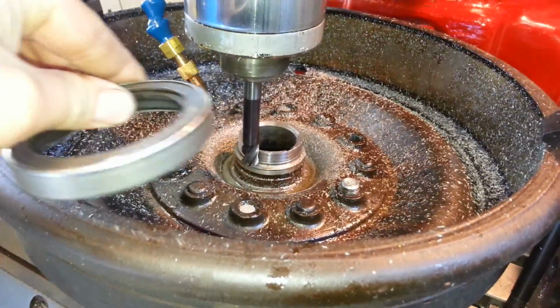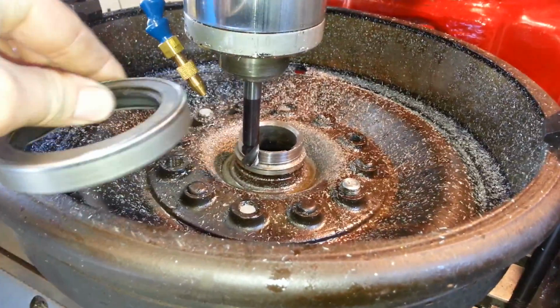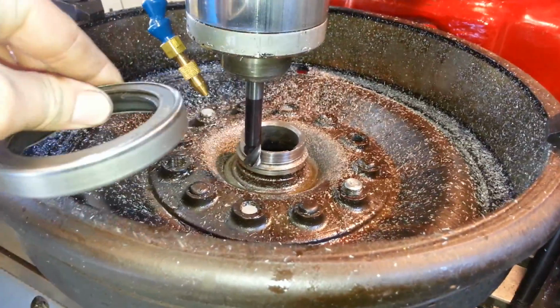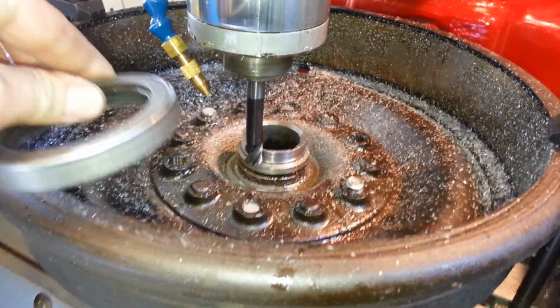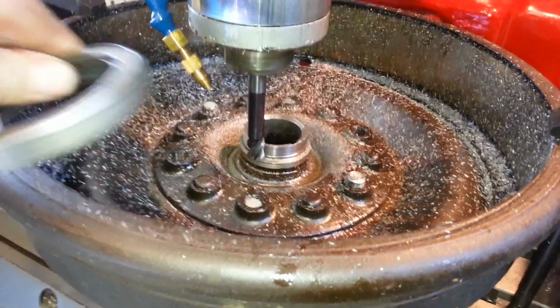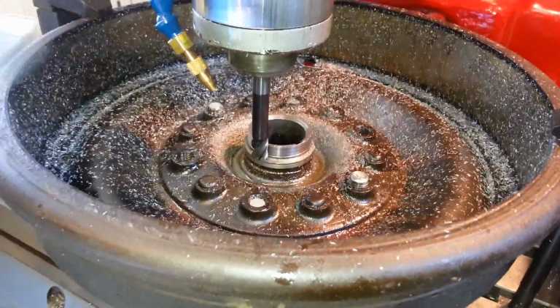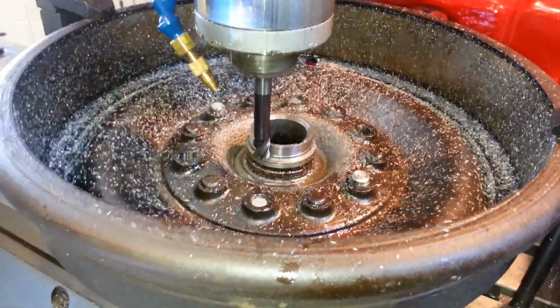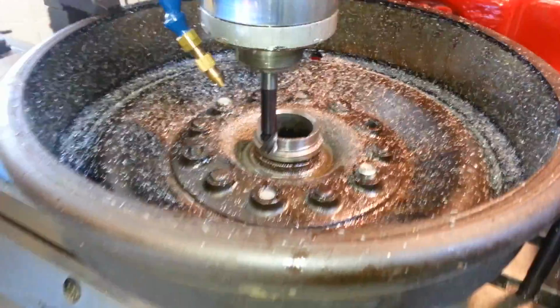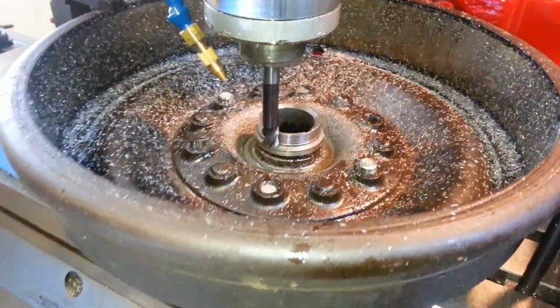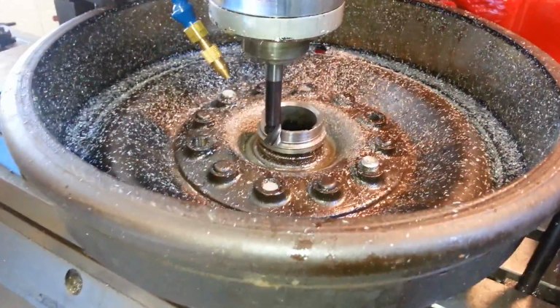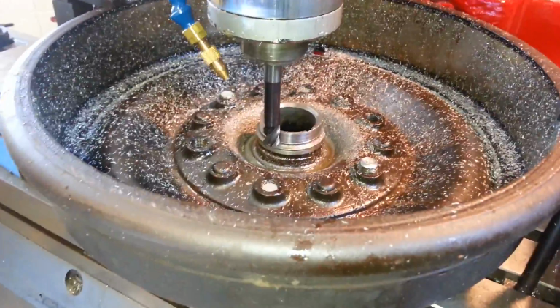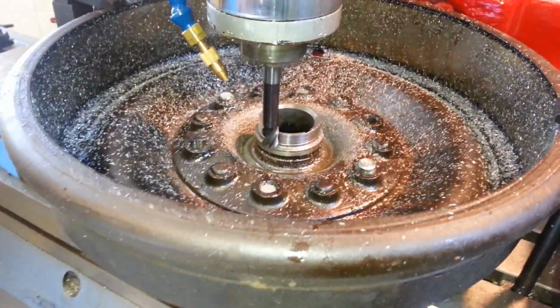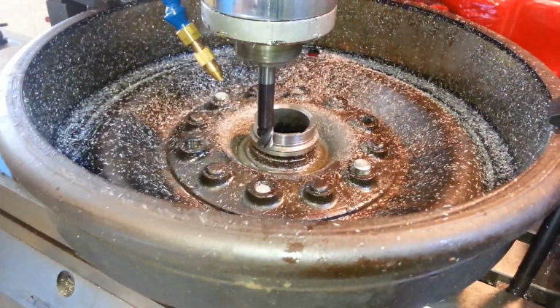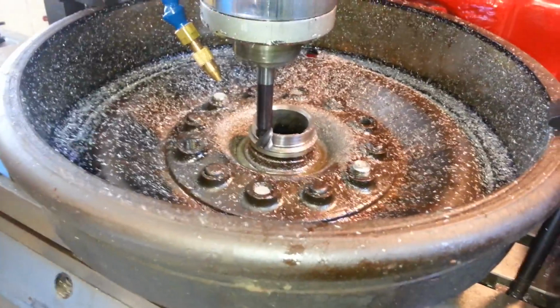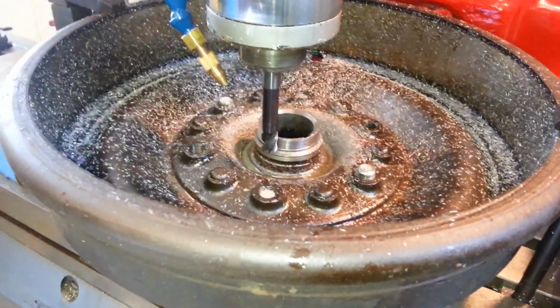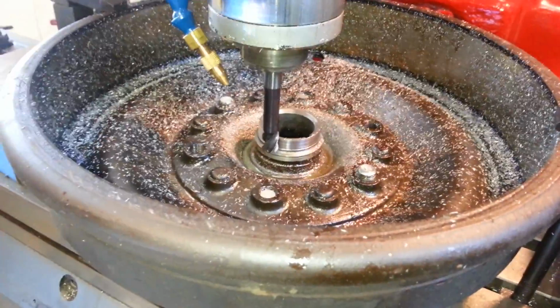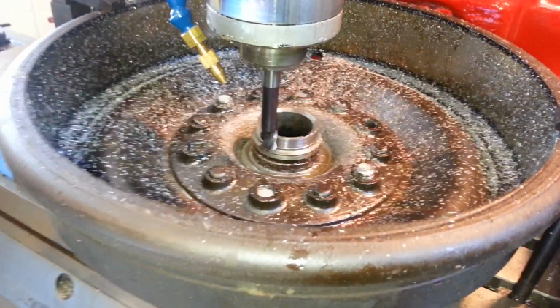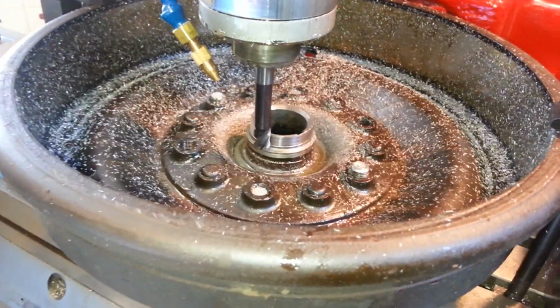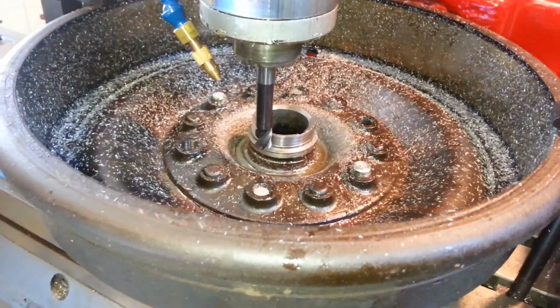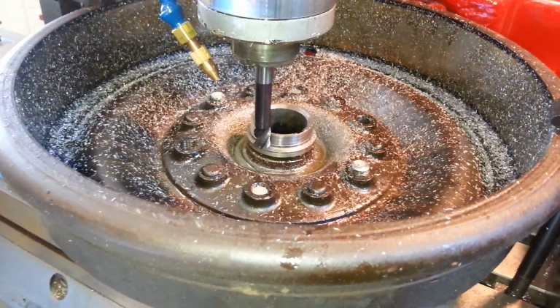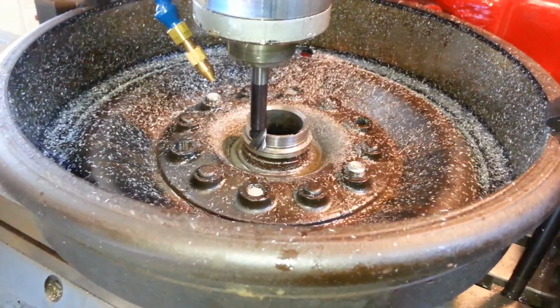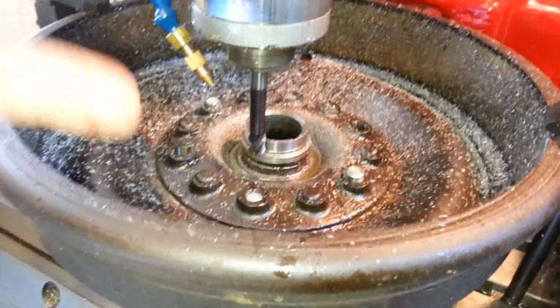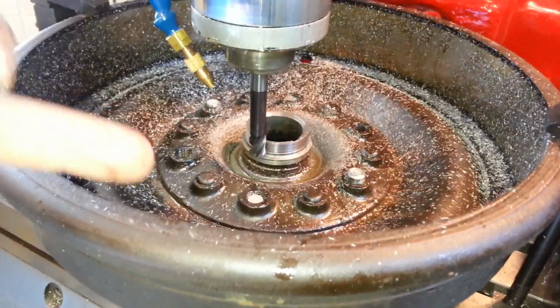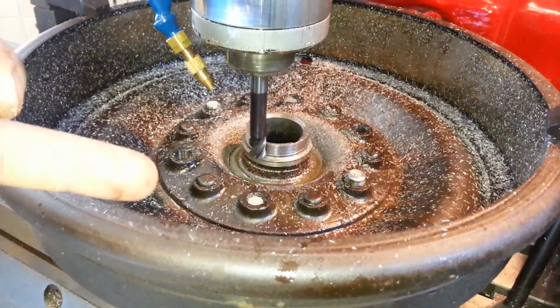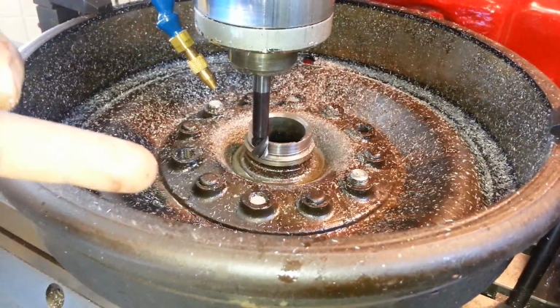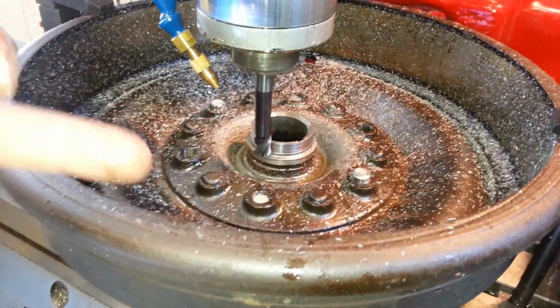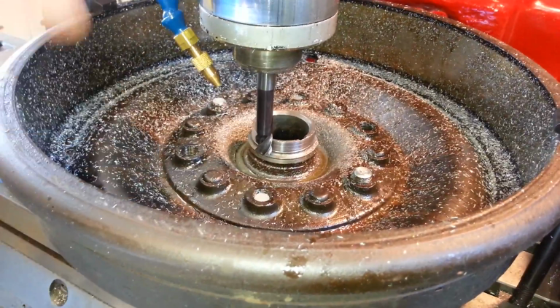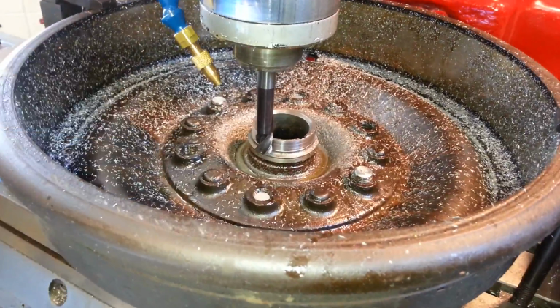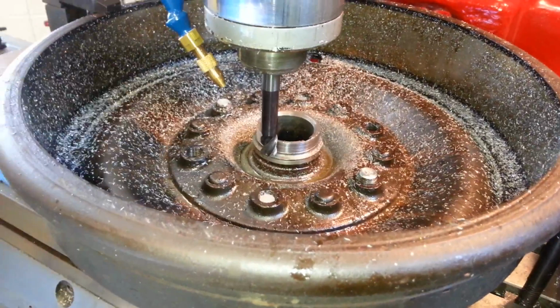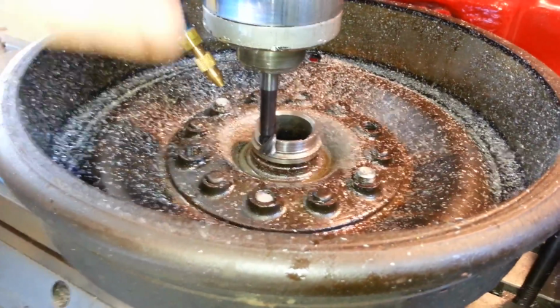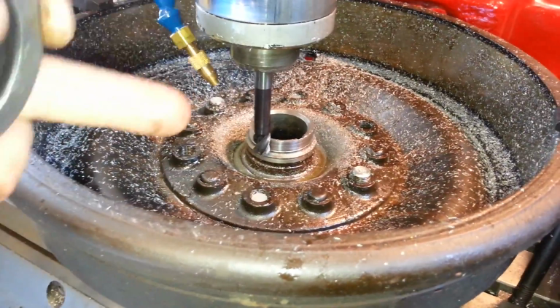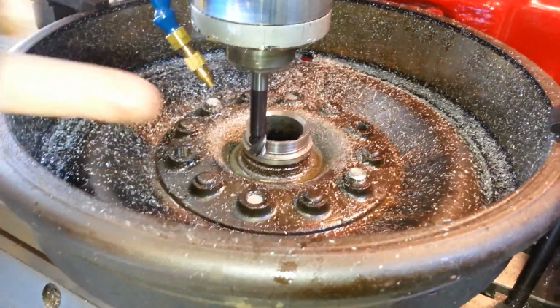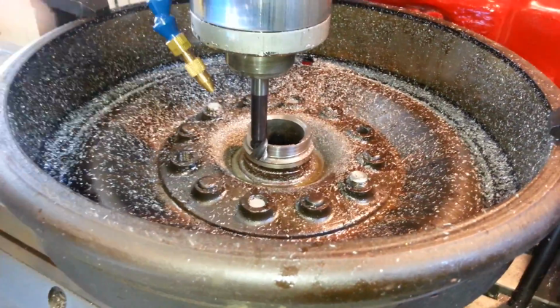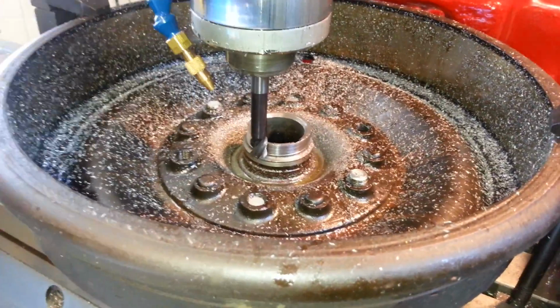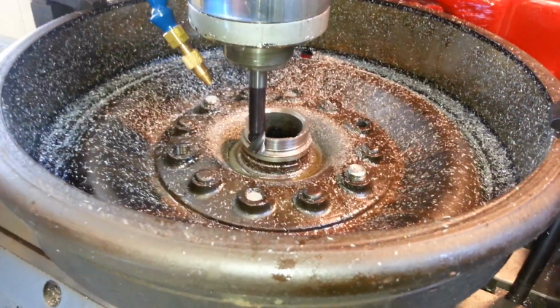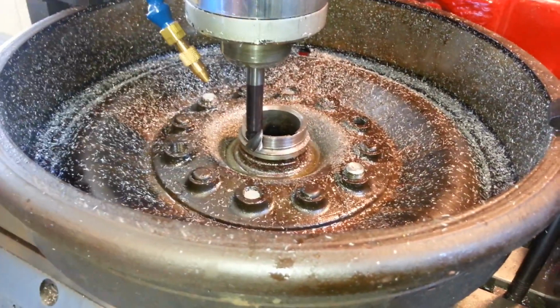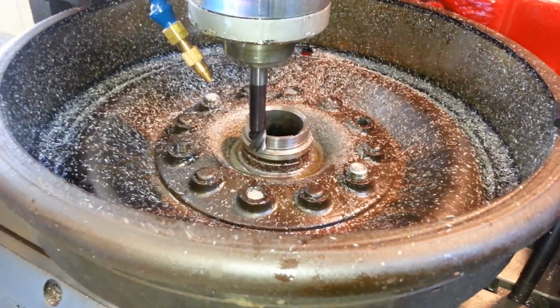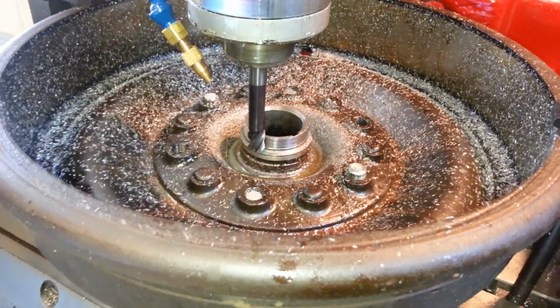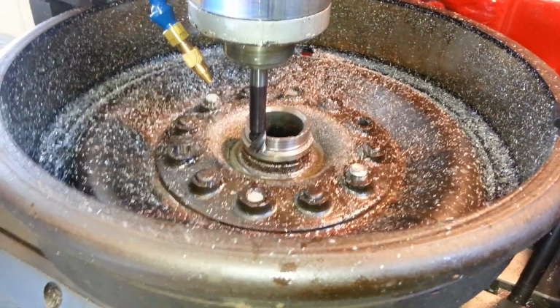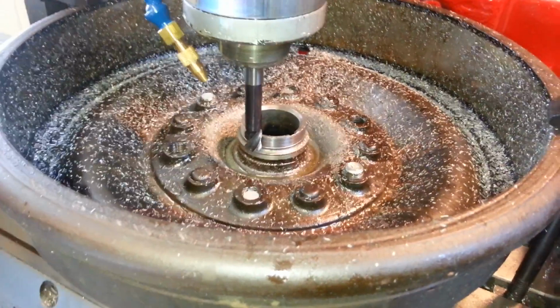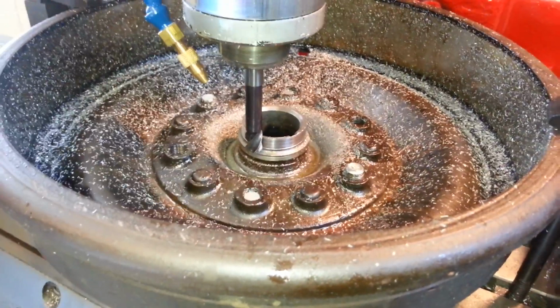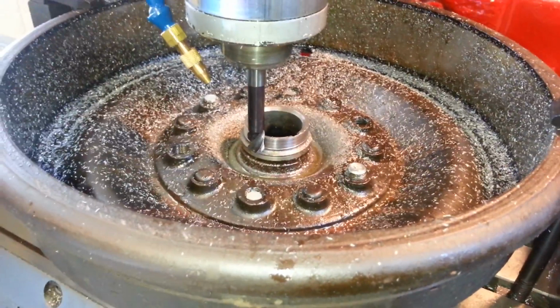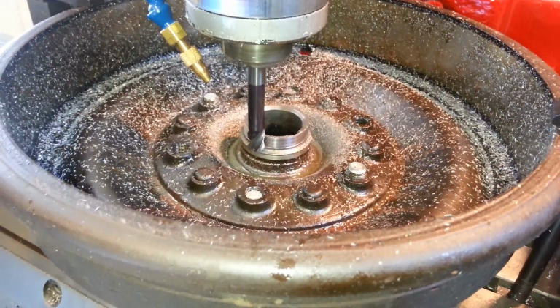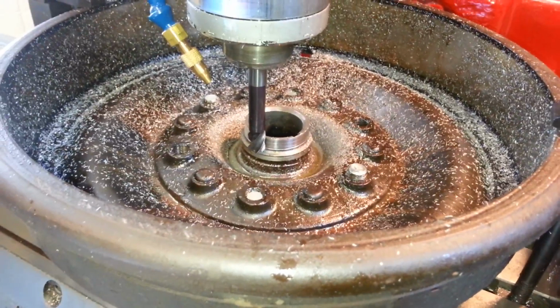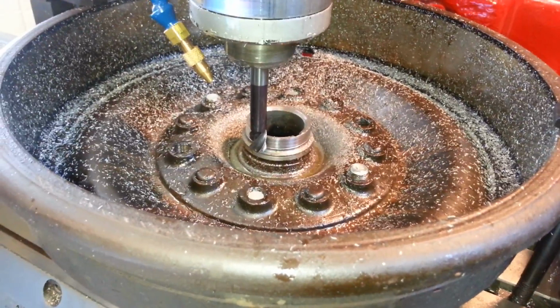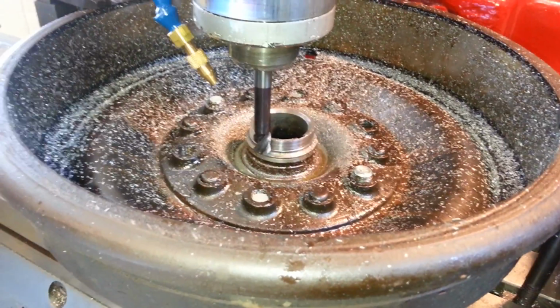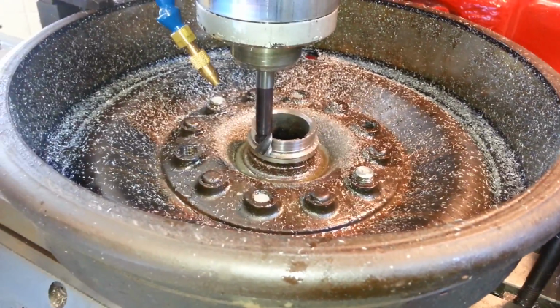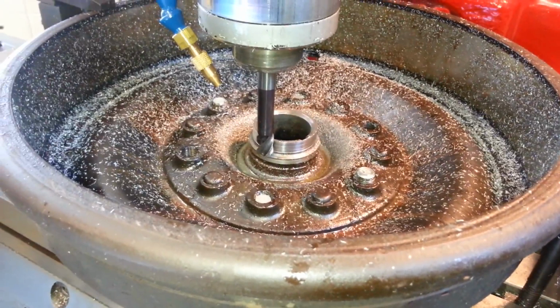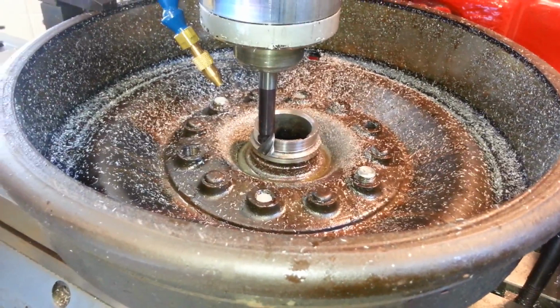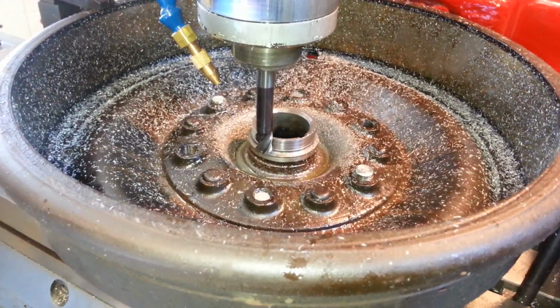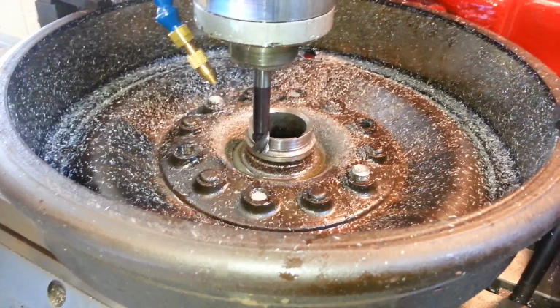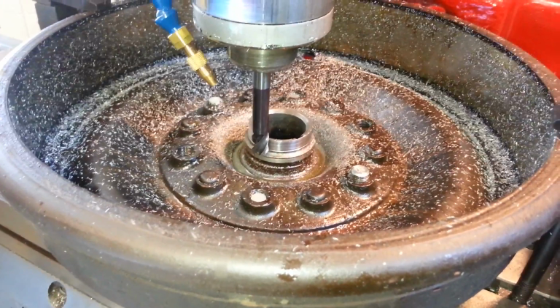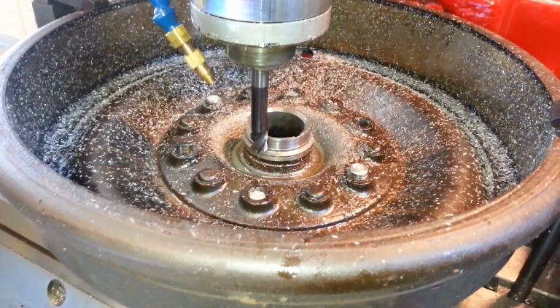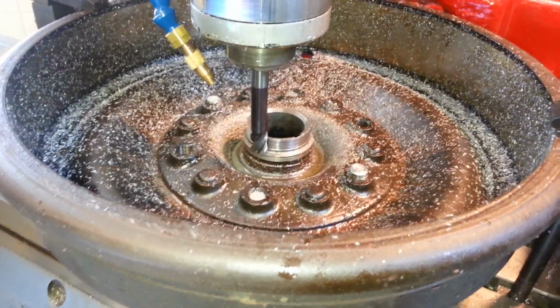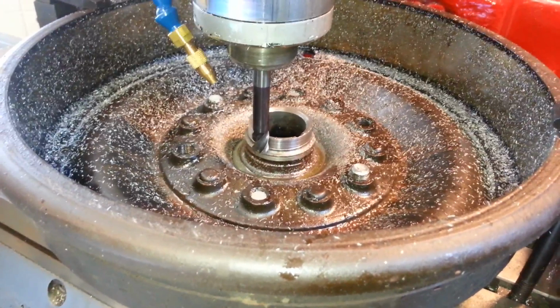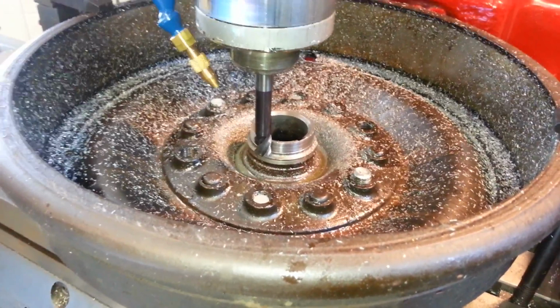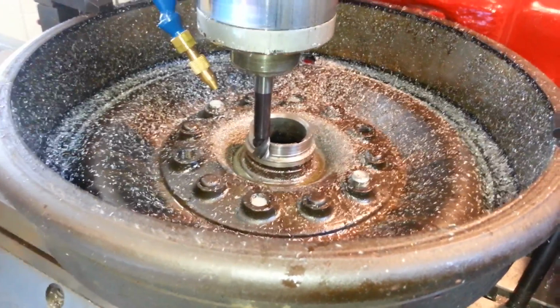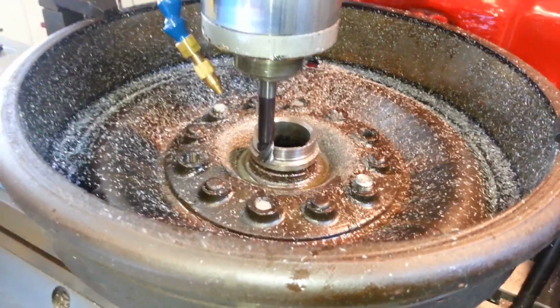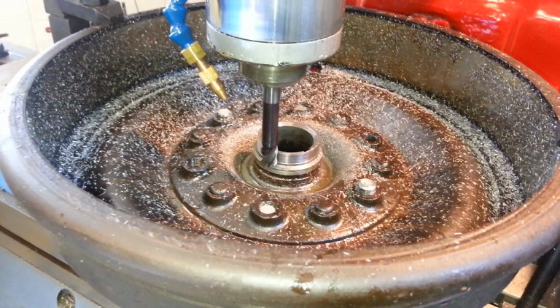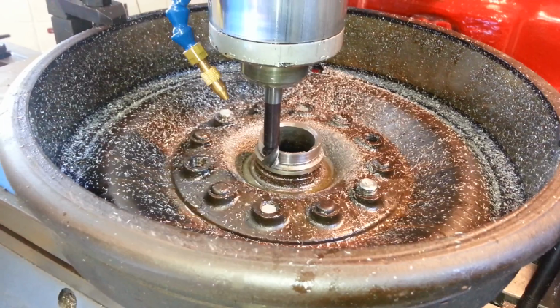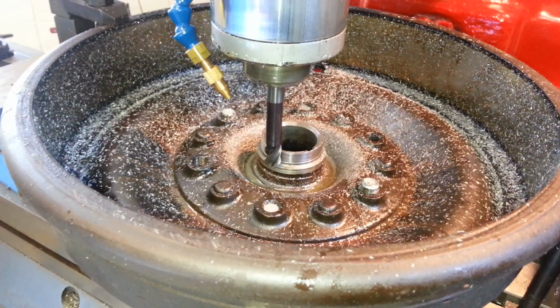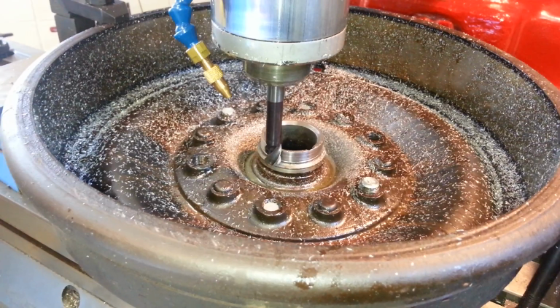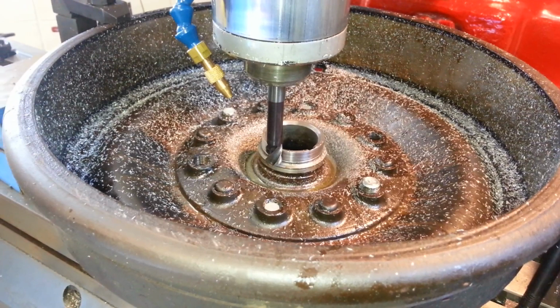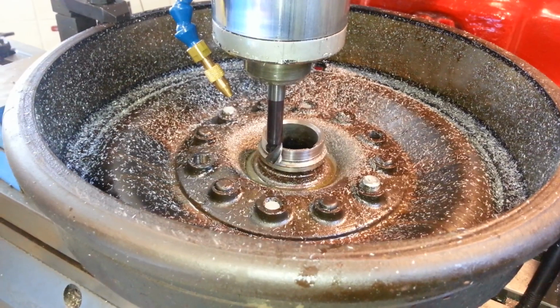So let's show you how we fix that. We go down, we're going to cut it, and we're going to press on a new sleeve, and it should seal just as new.